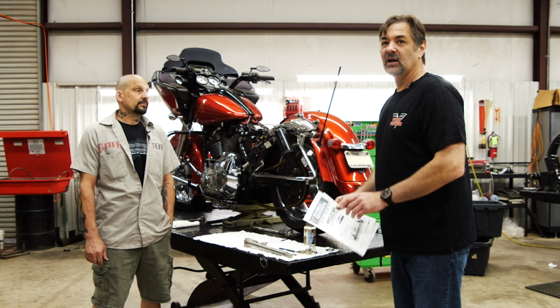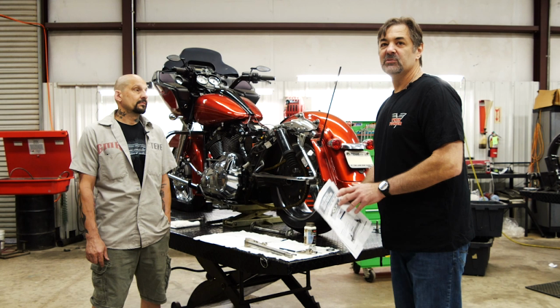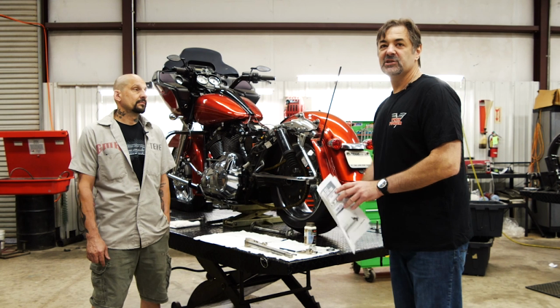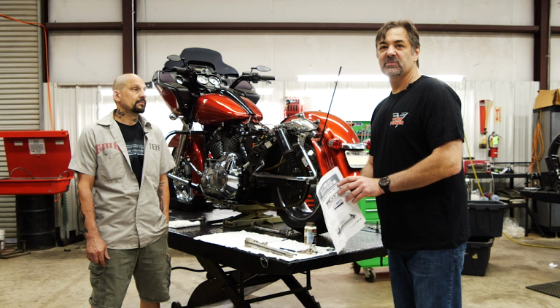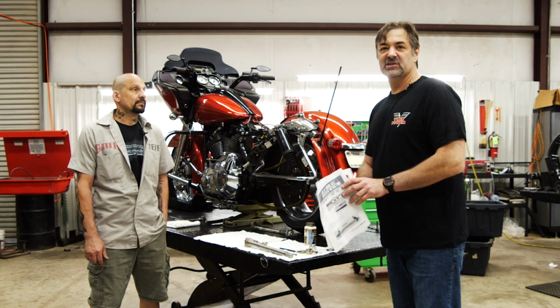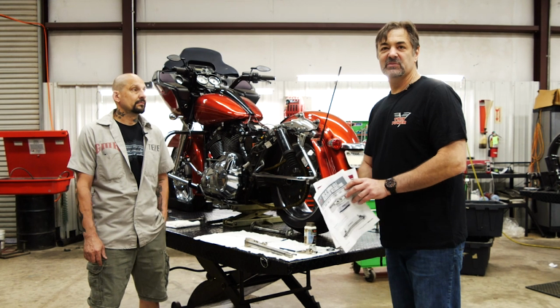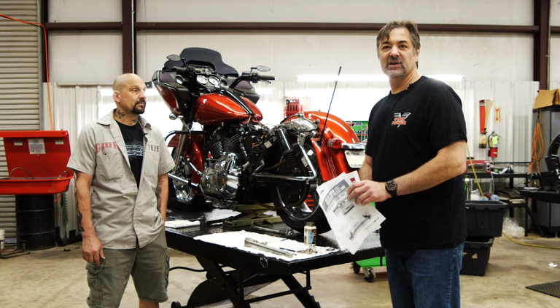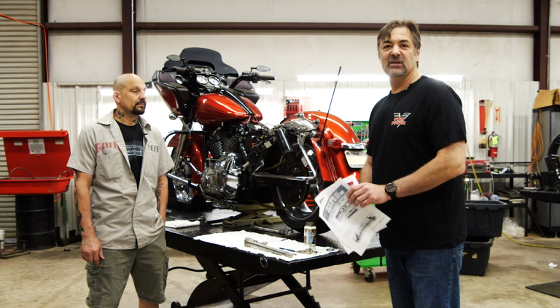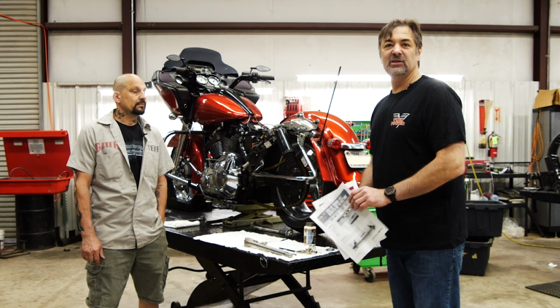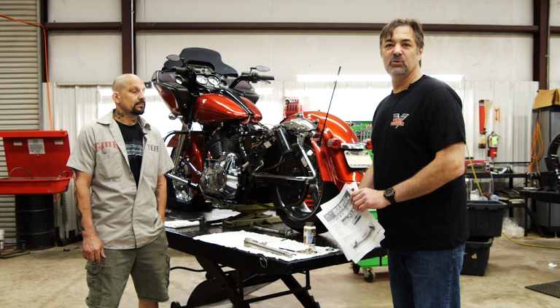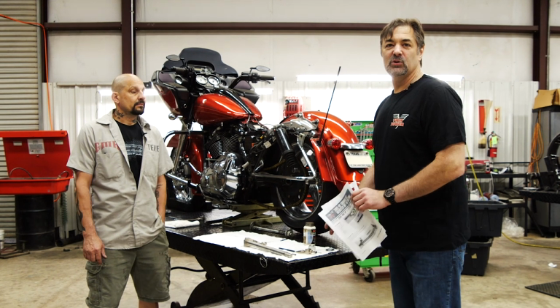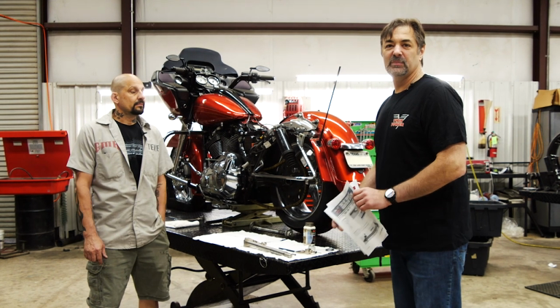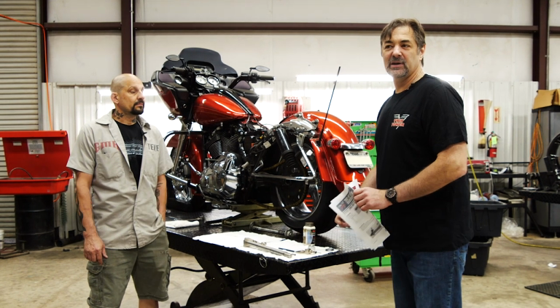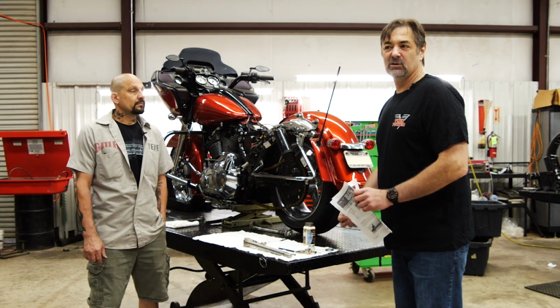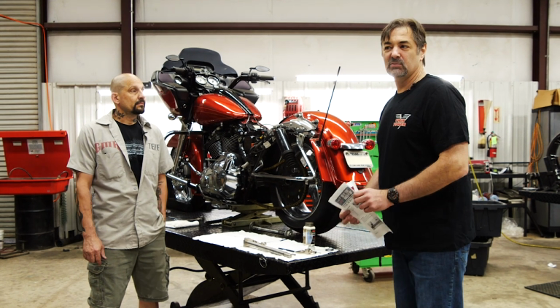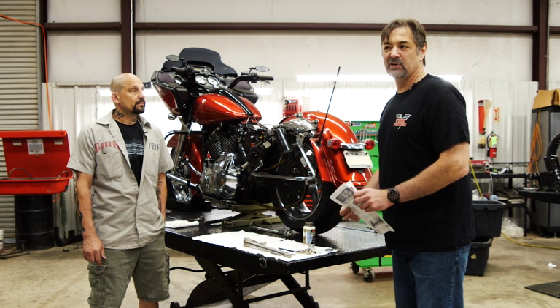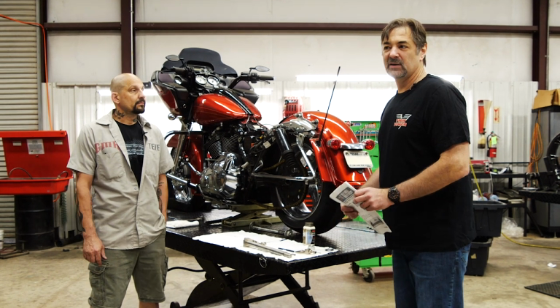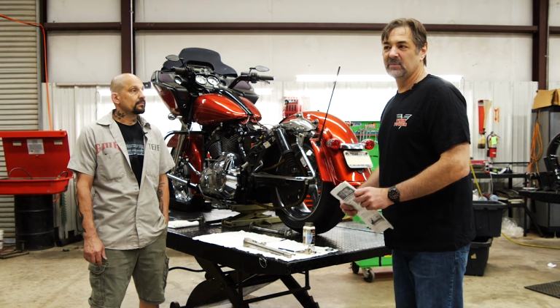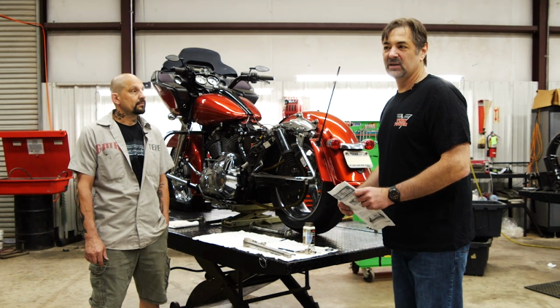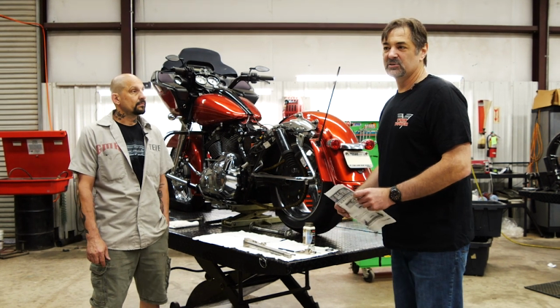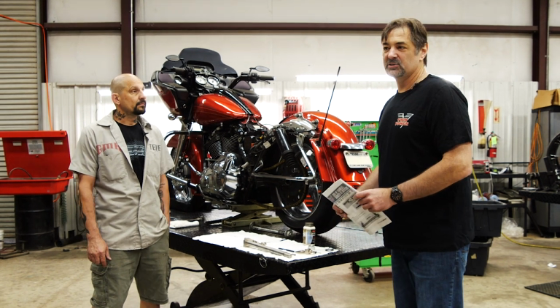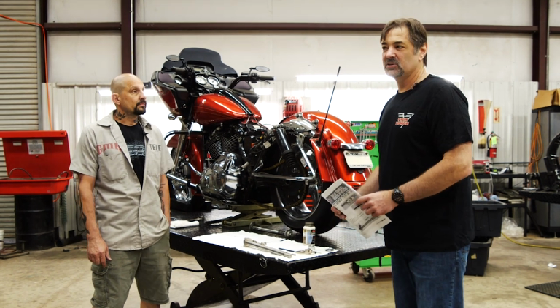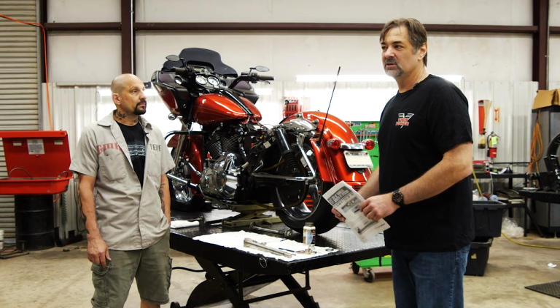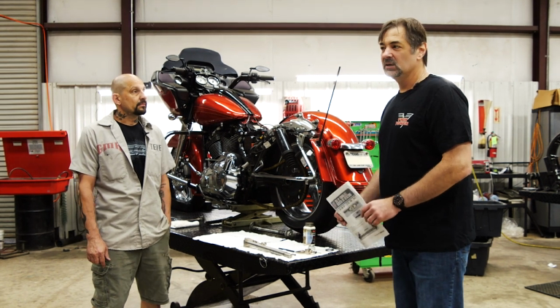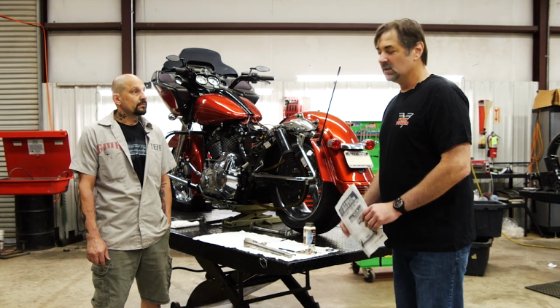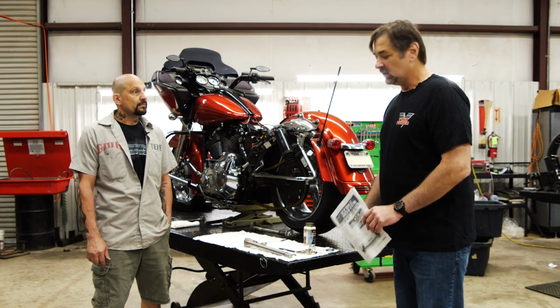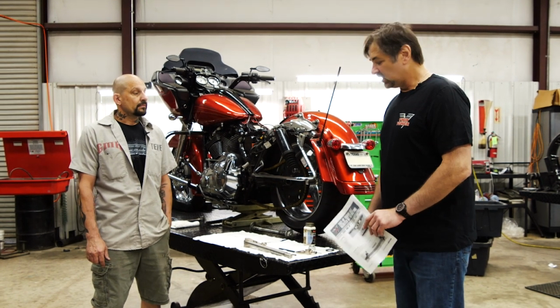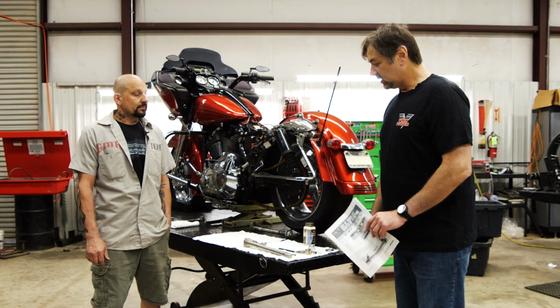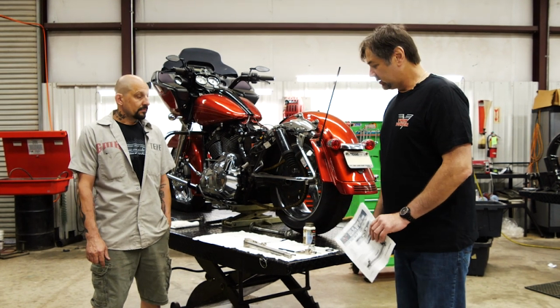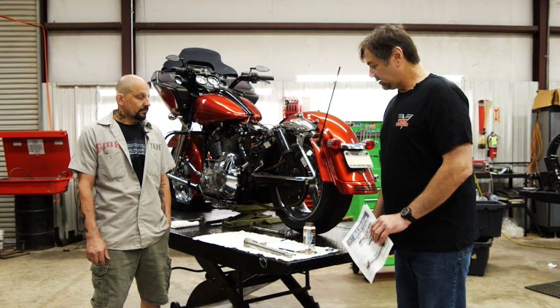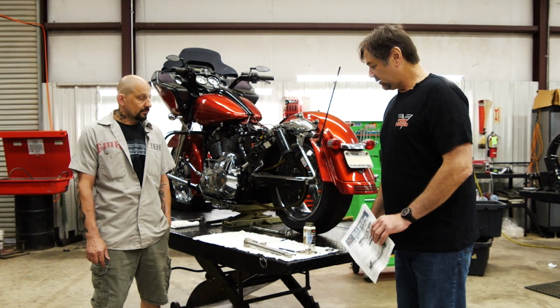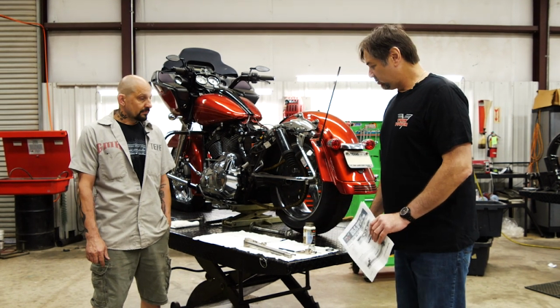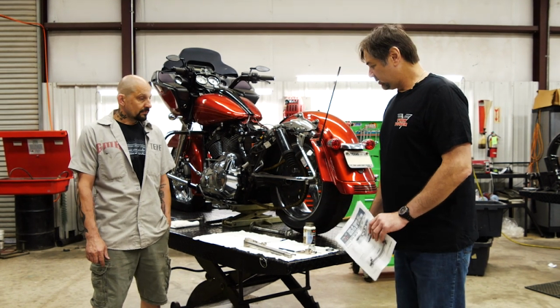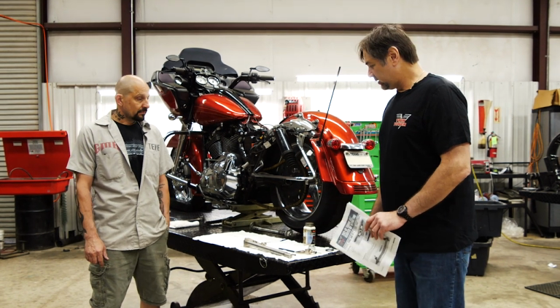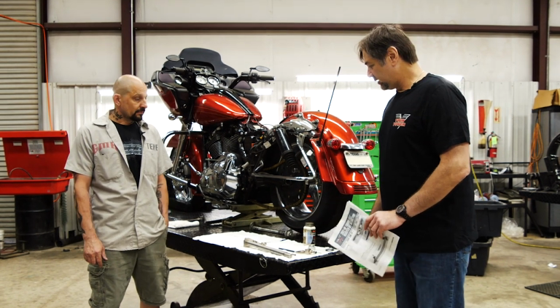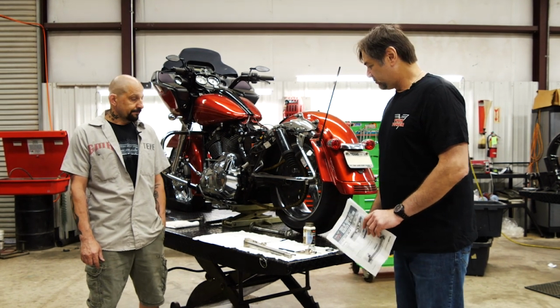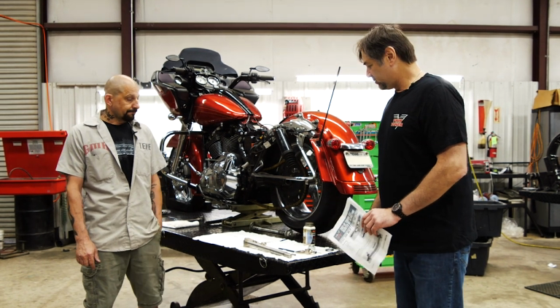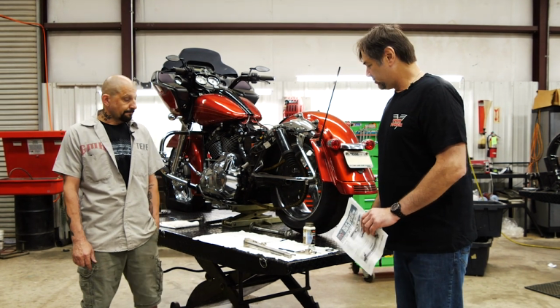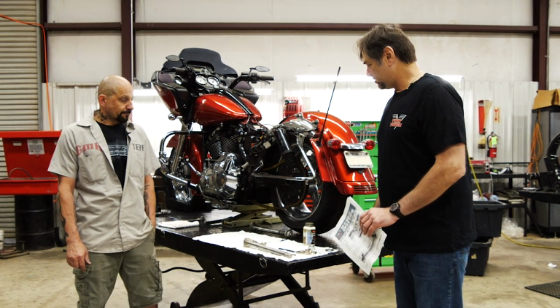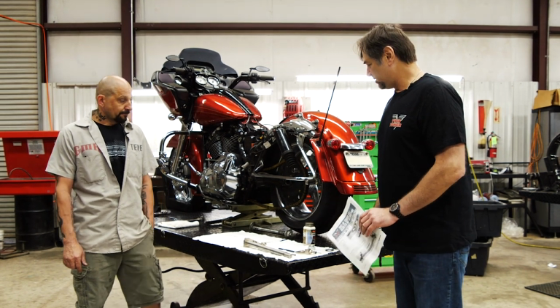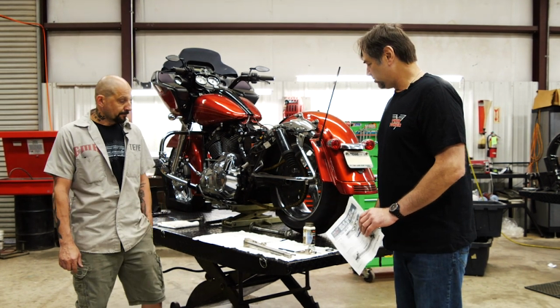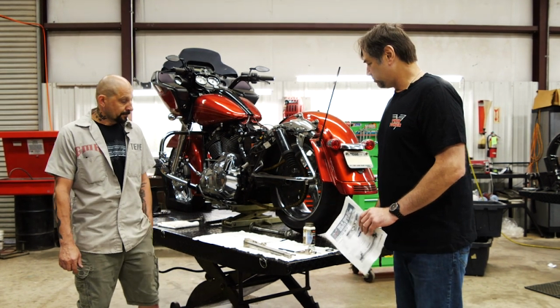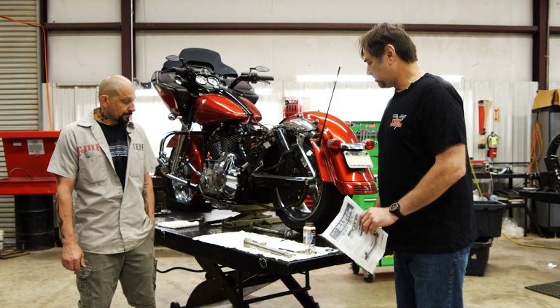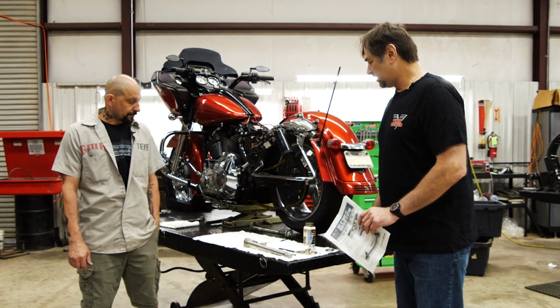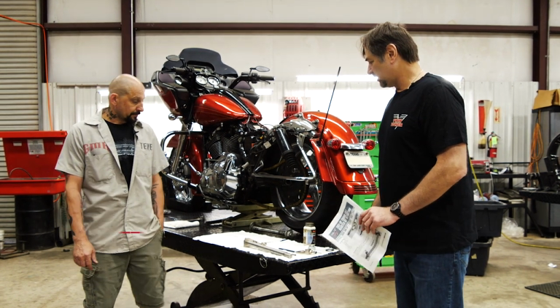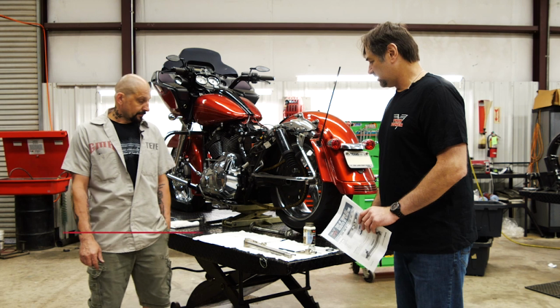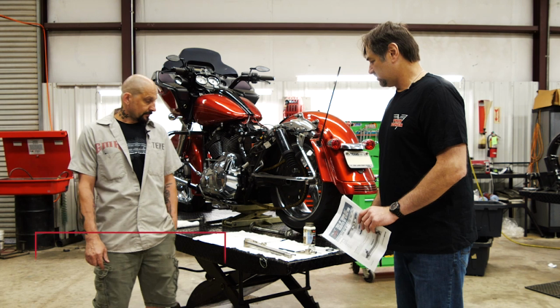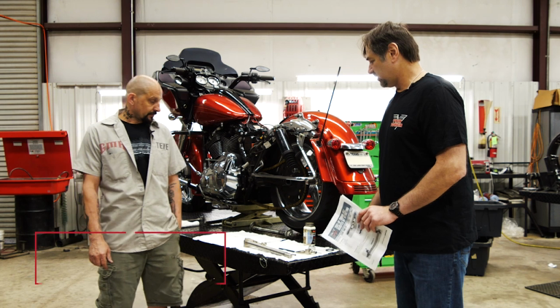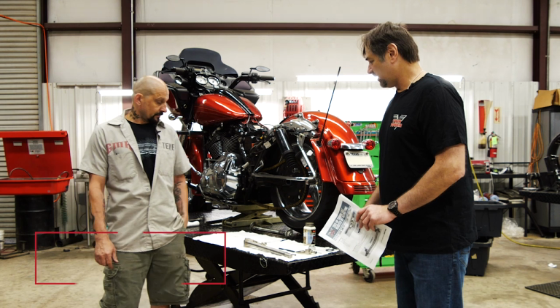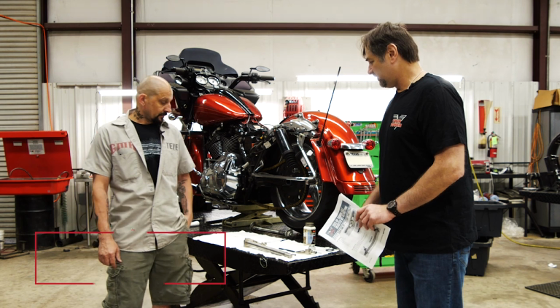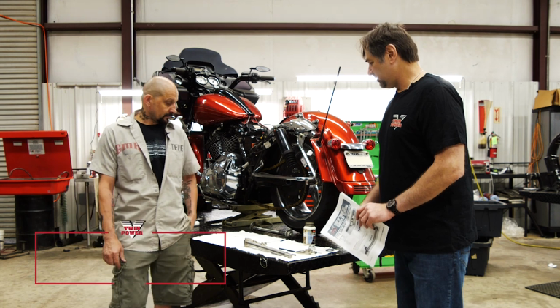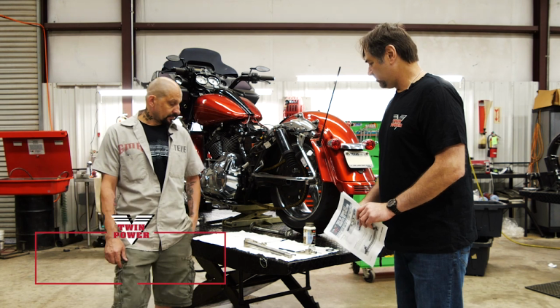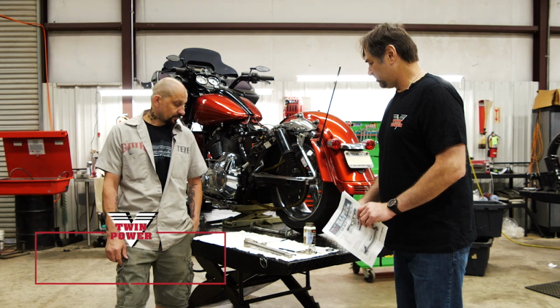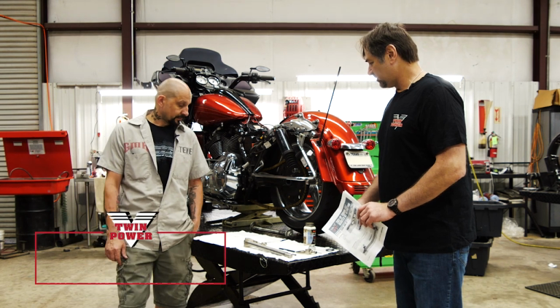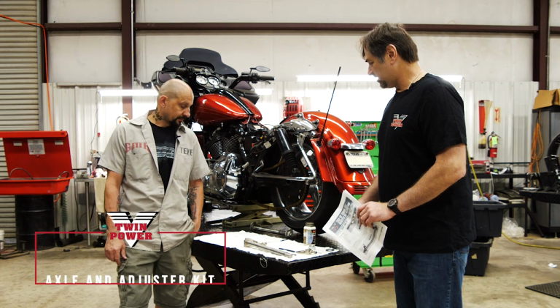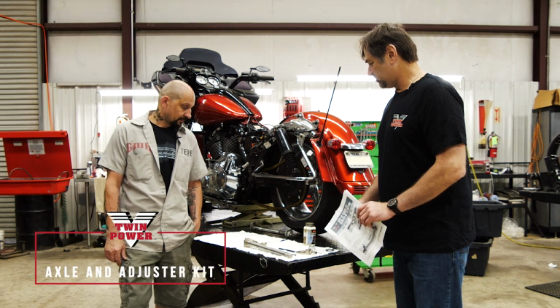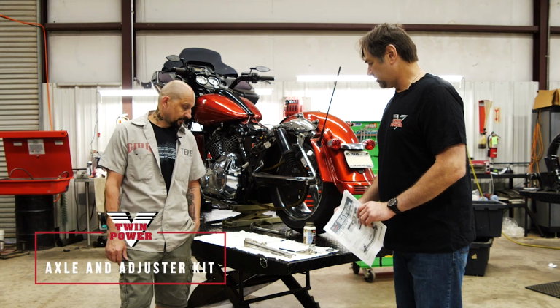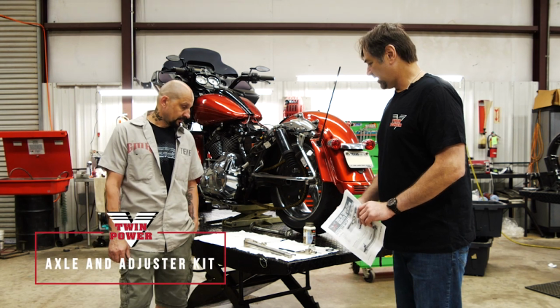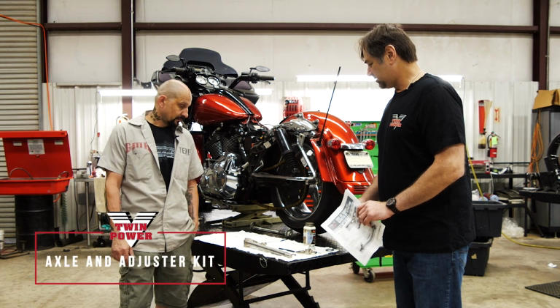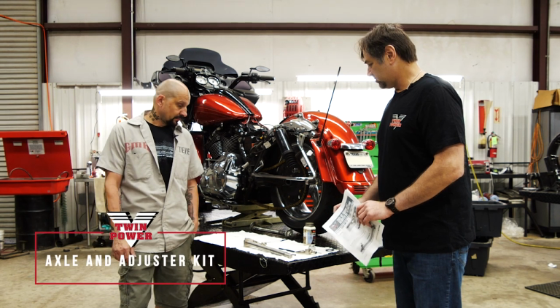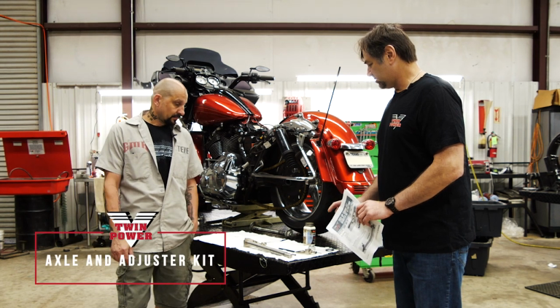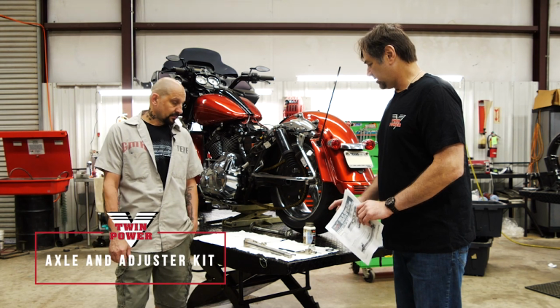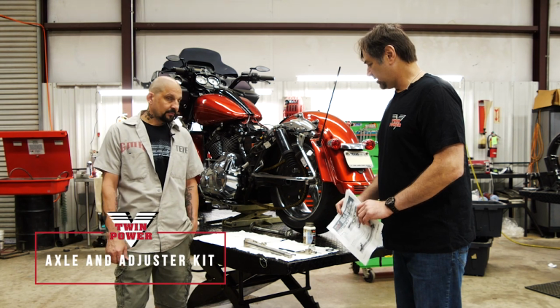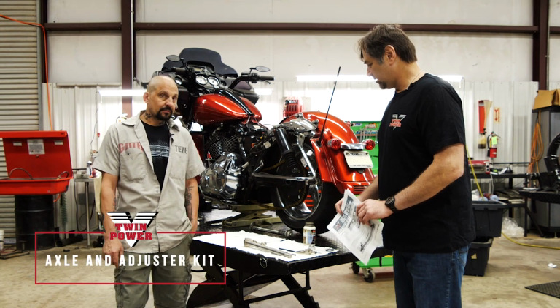I'm James Ciminelli, Twin Power Brand Manager. Today we're going to introduce a new product — it's our Heavy Duty Dresser Axle Kit.